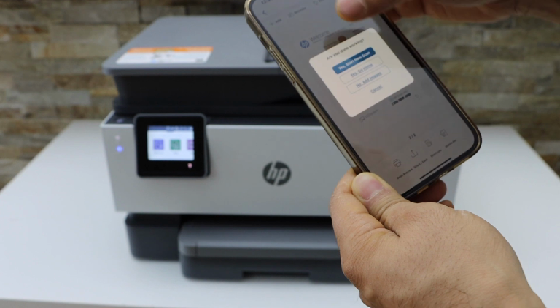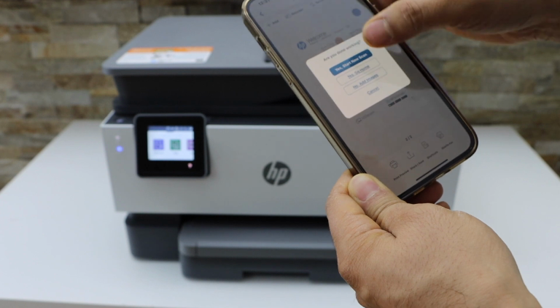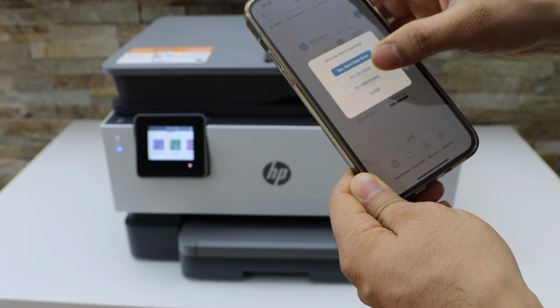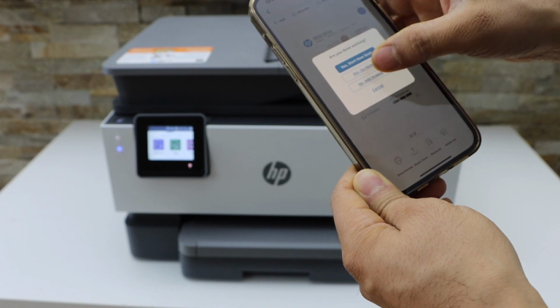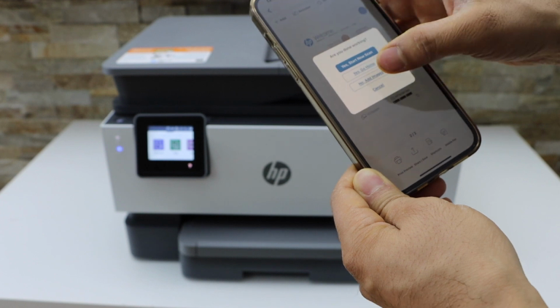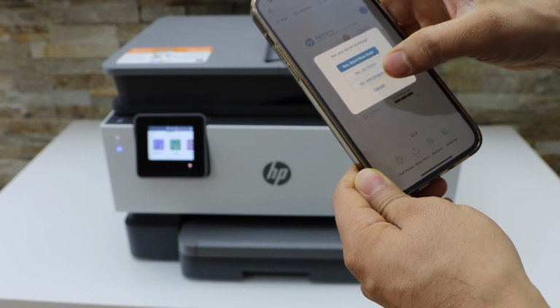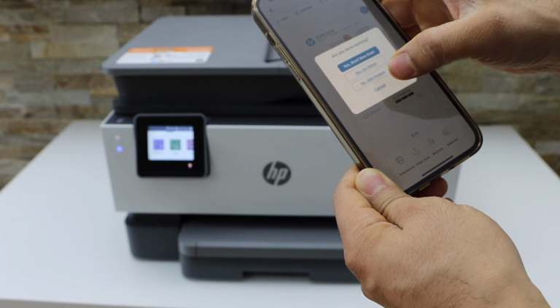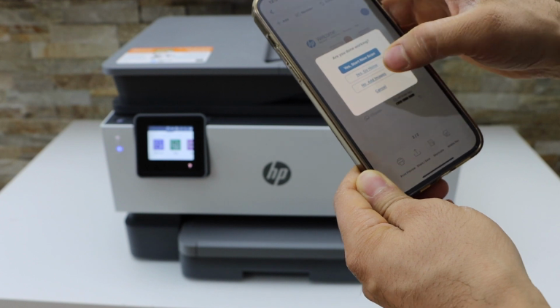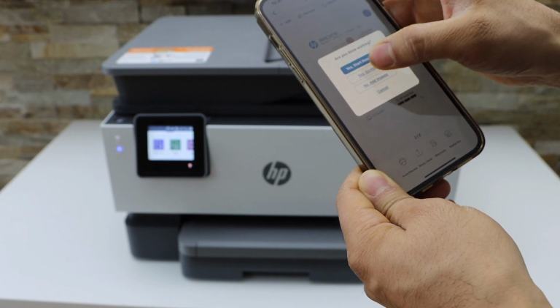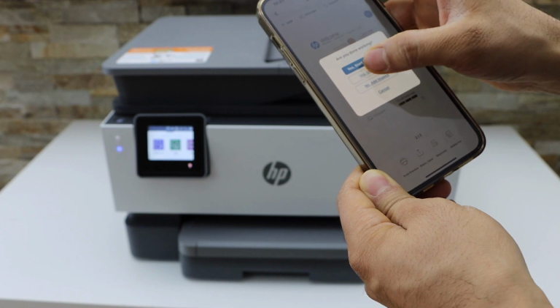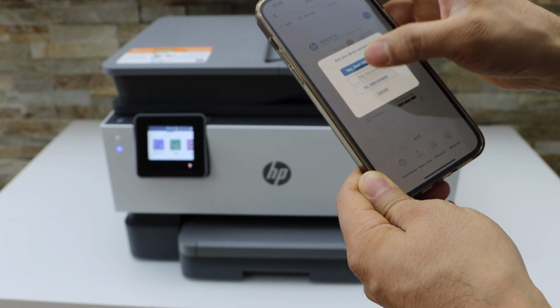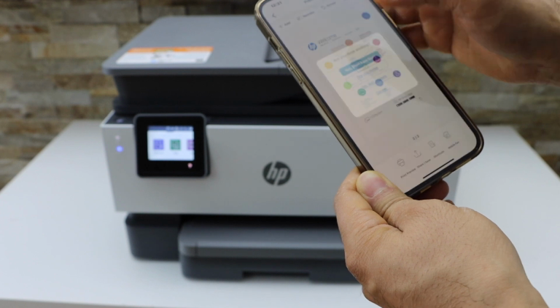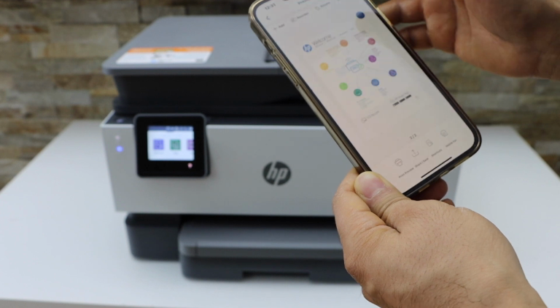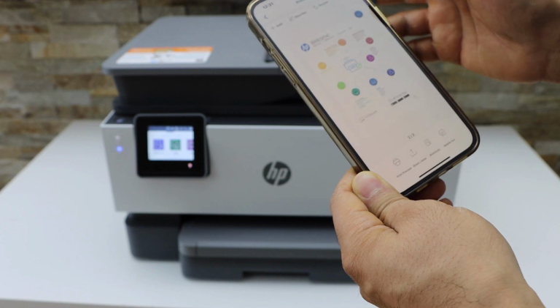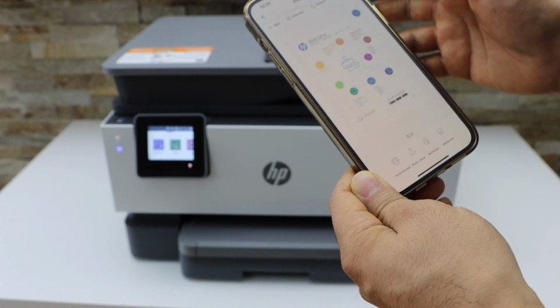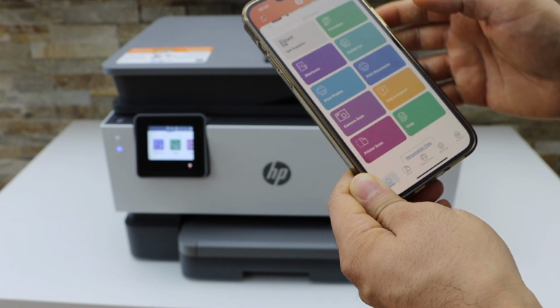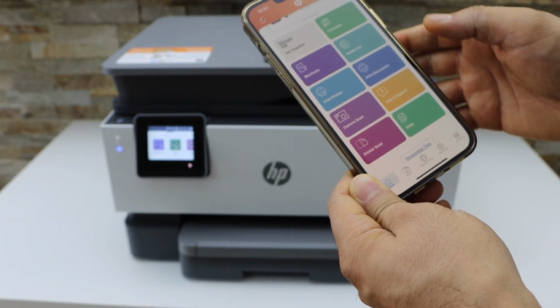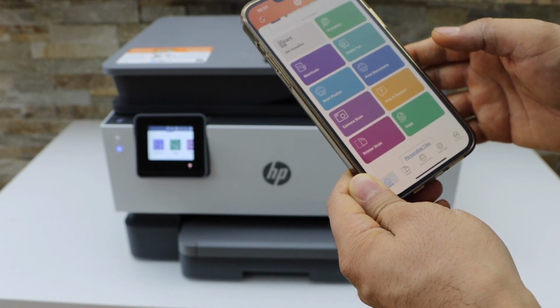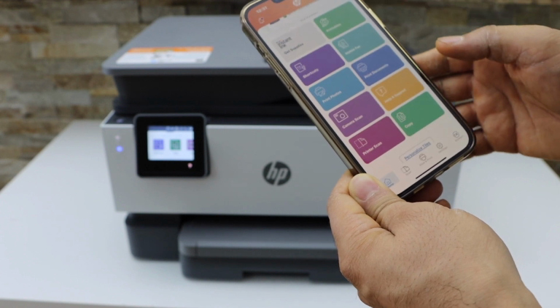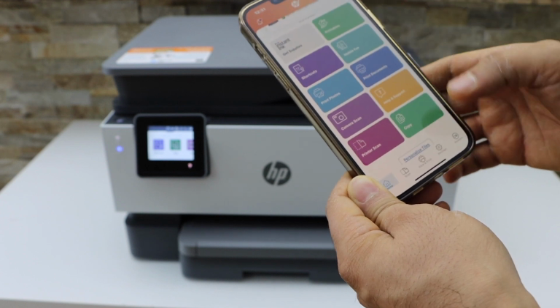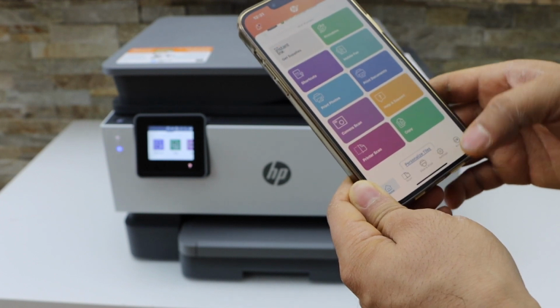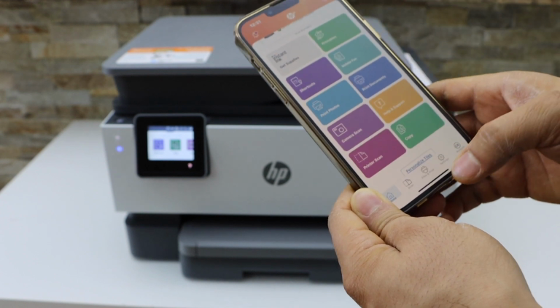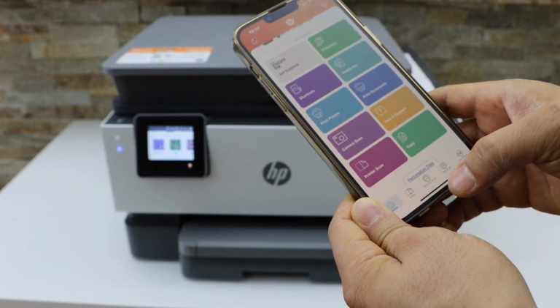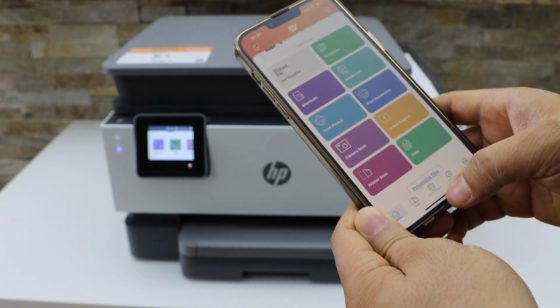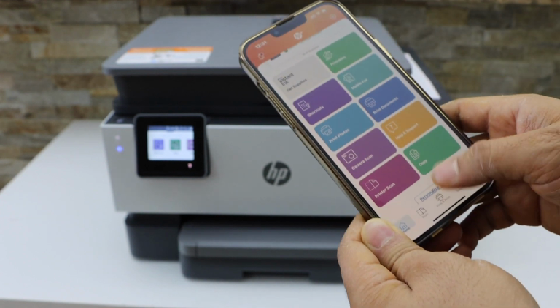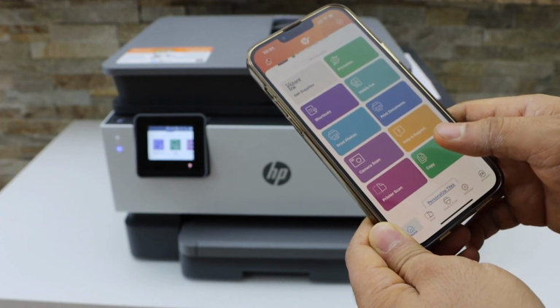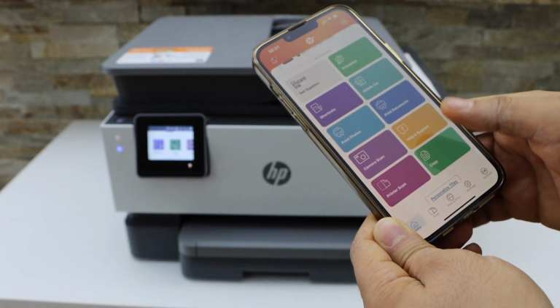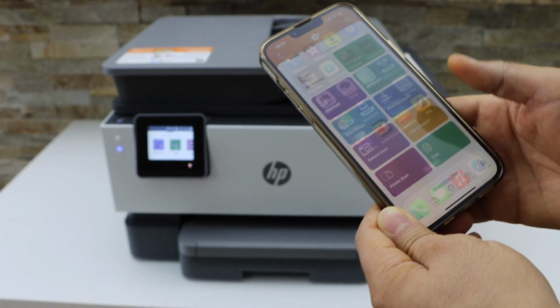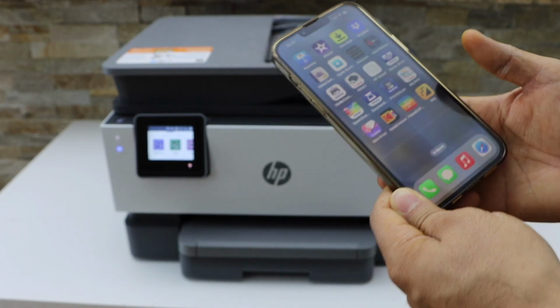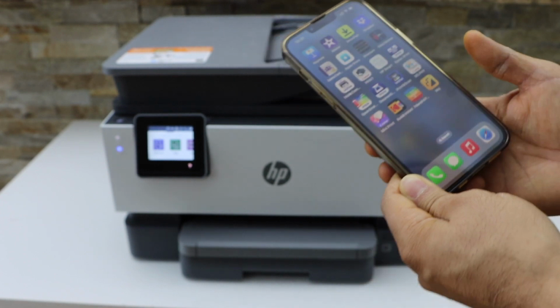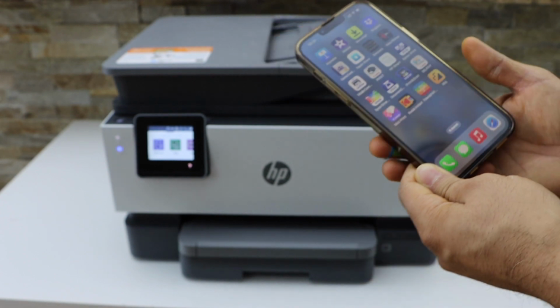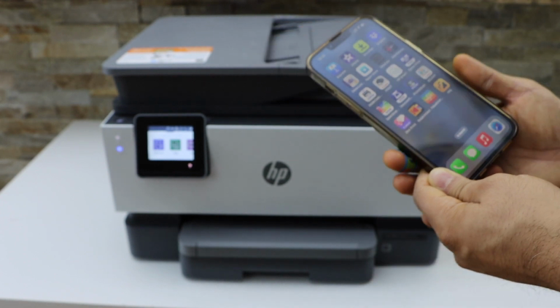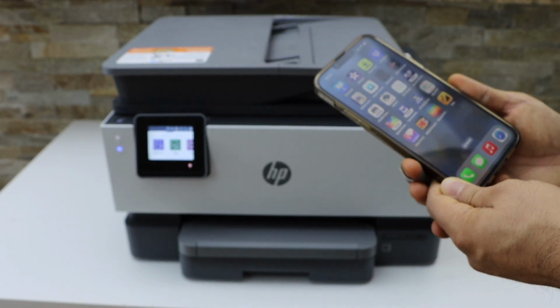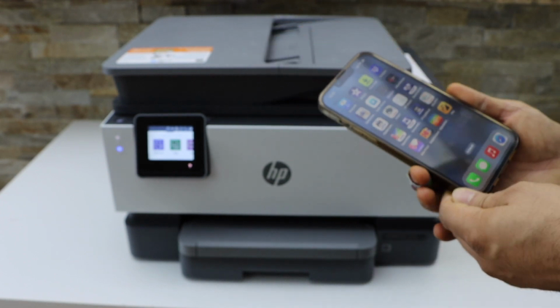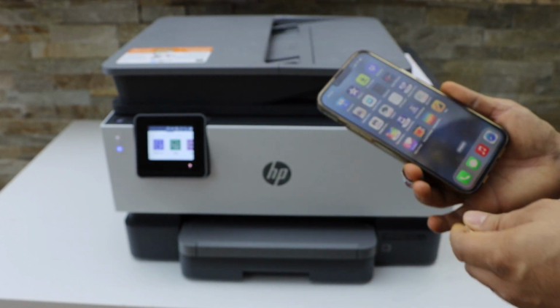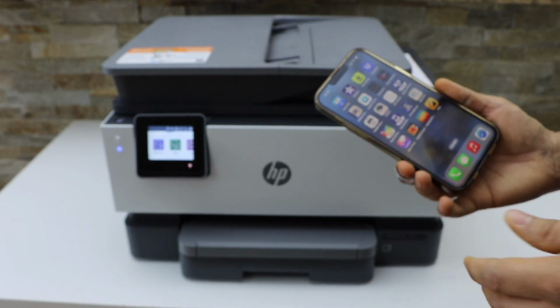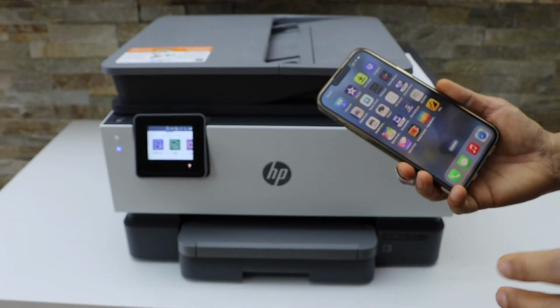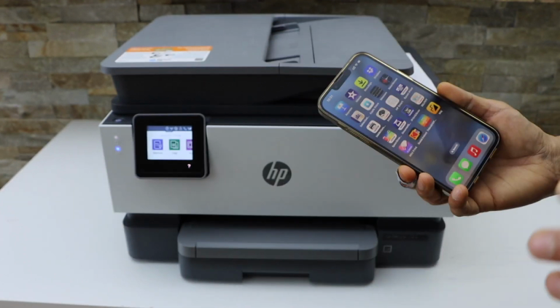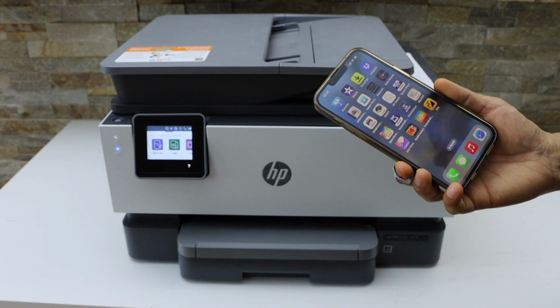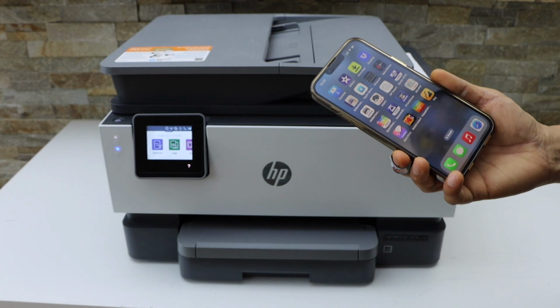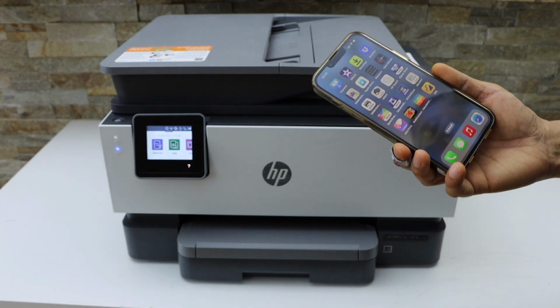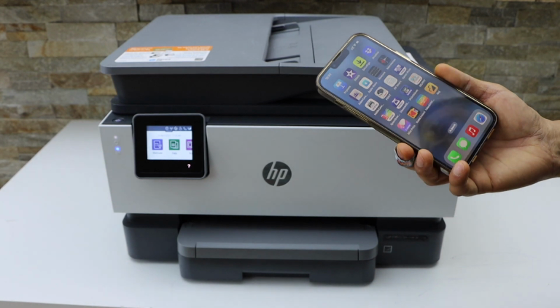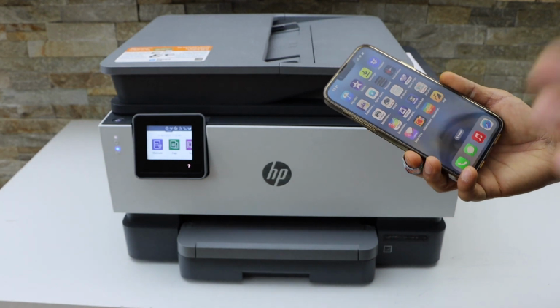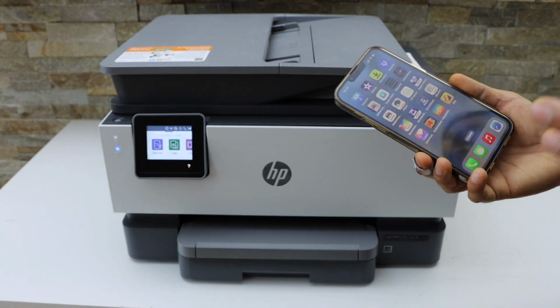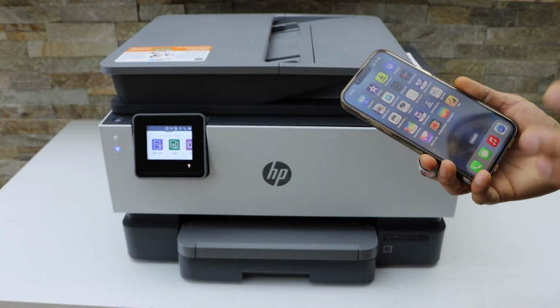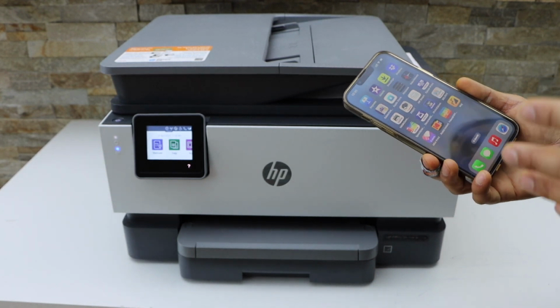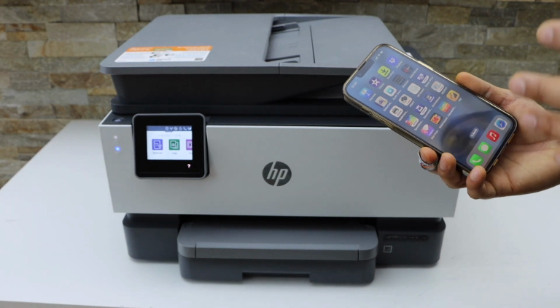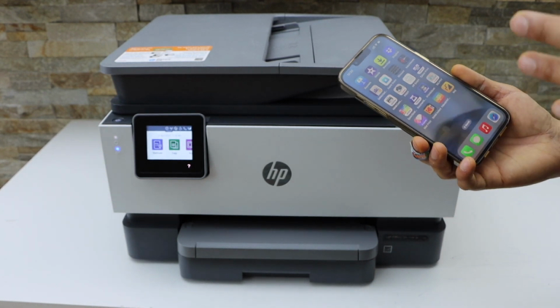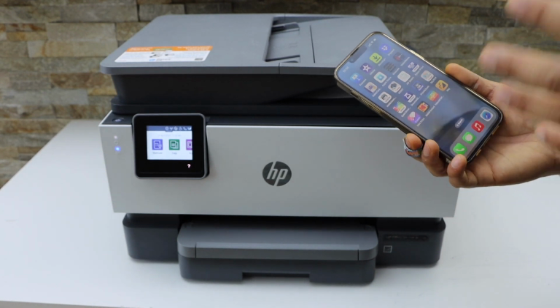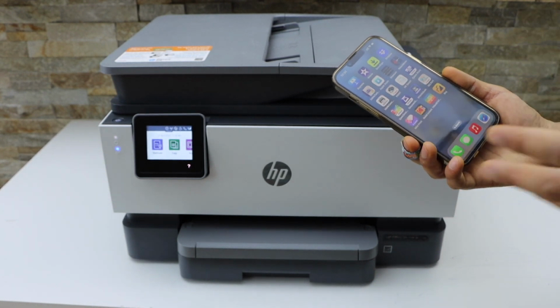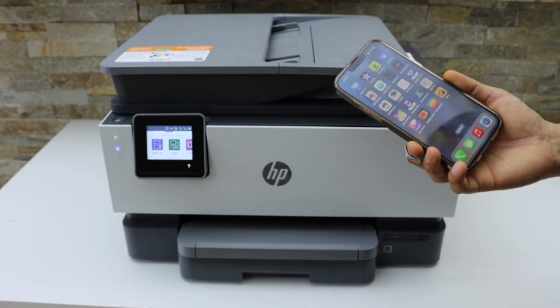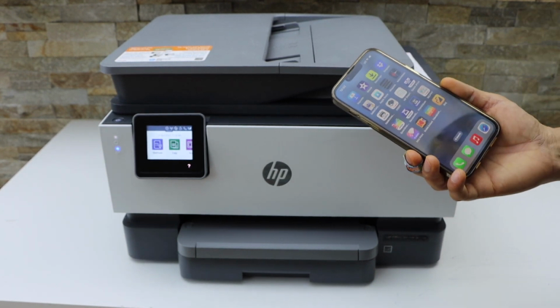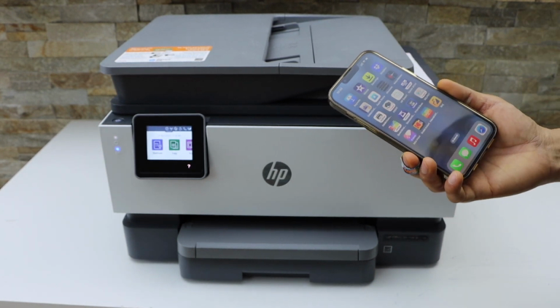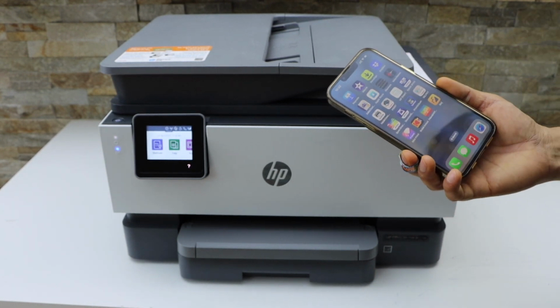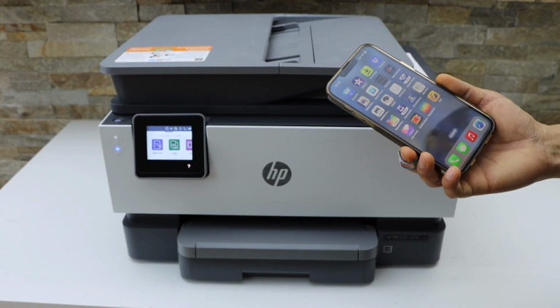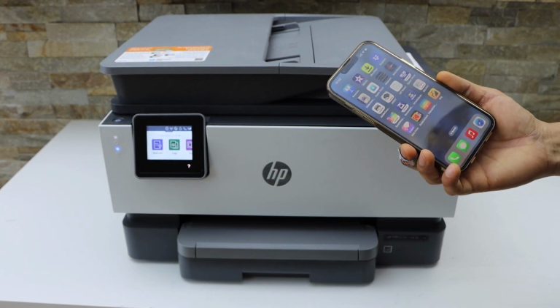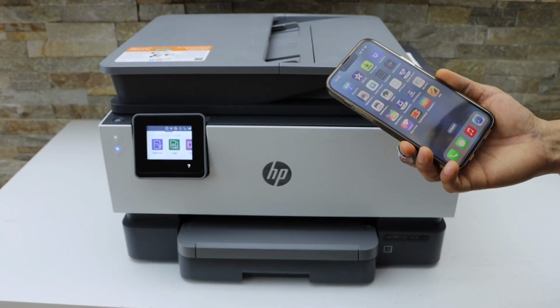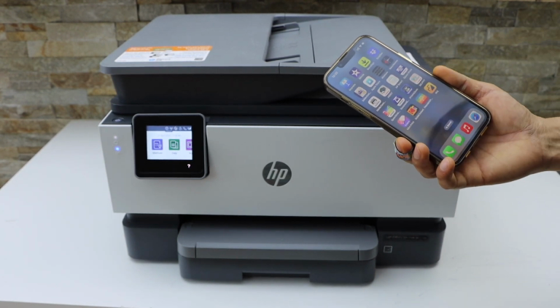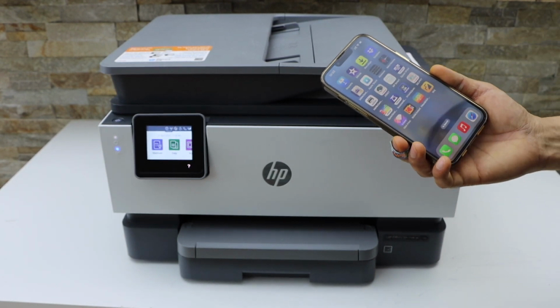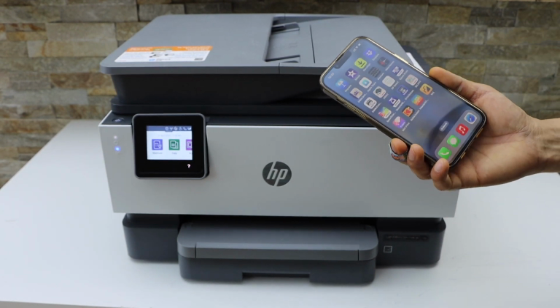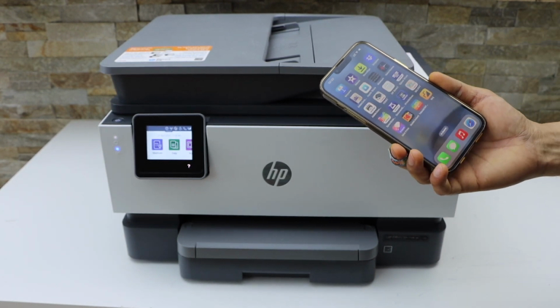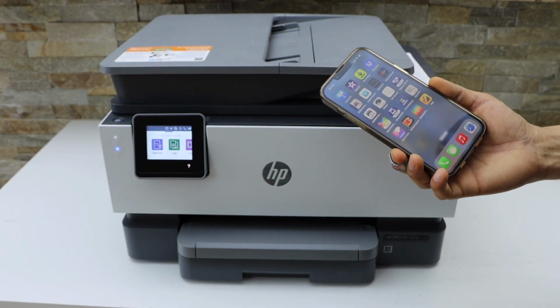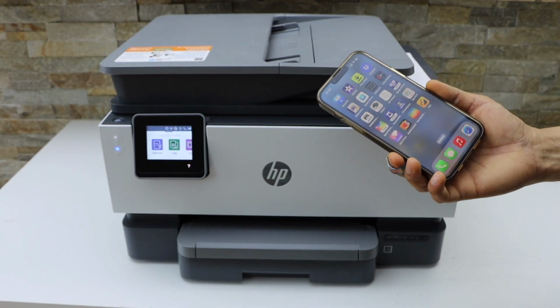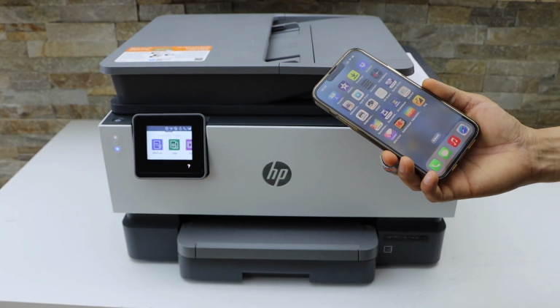Now go back and go to the home button. This way we can do the scanning of multiple pages with this printer. Thanks for watching.